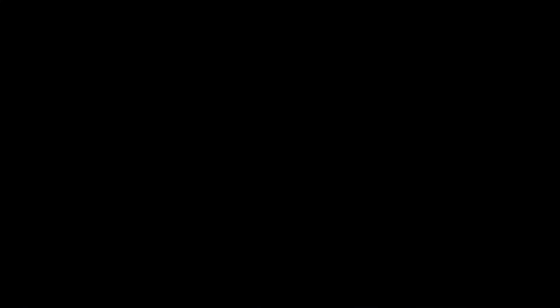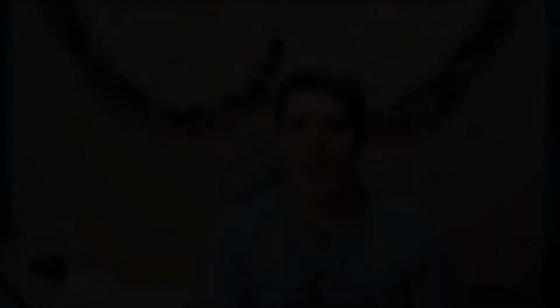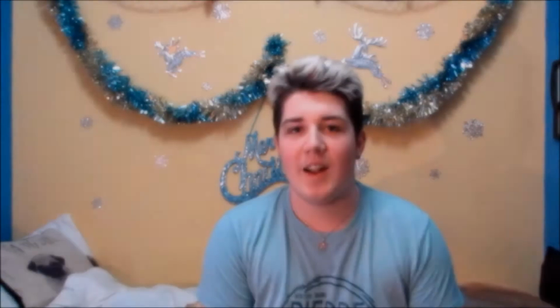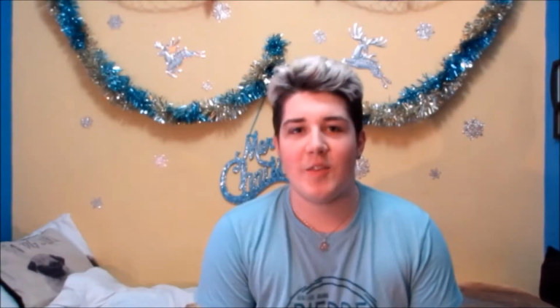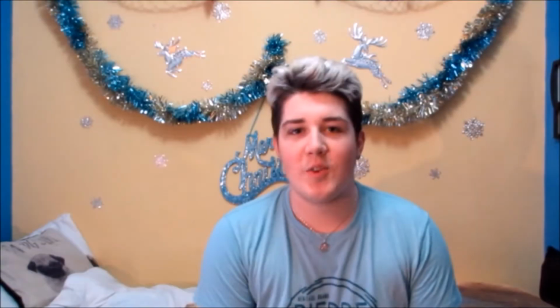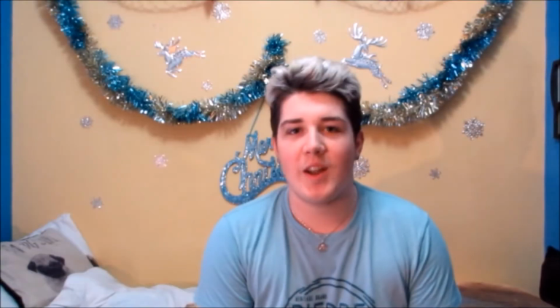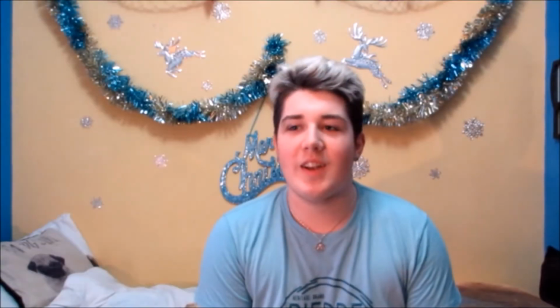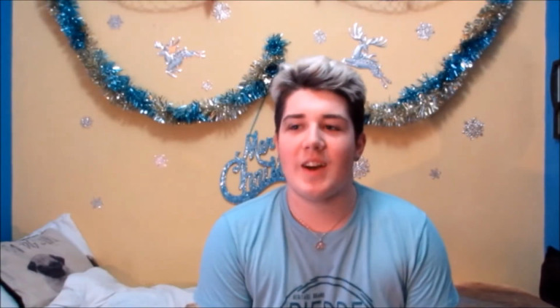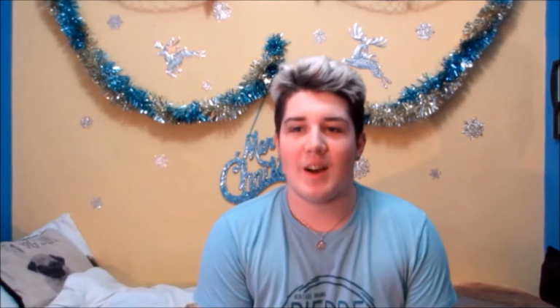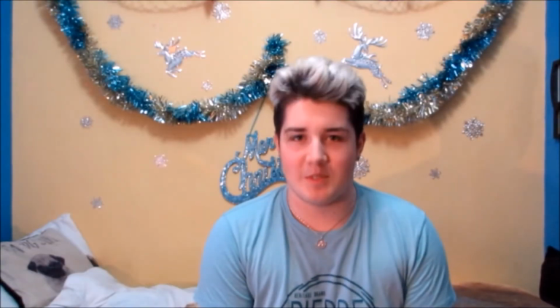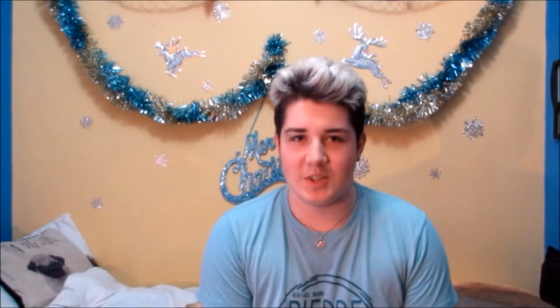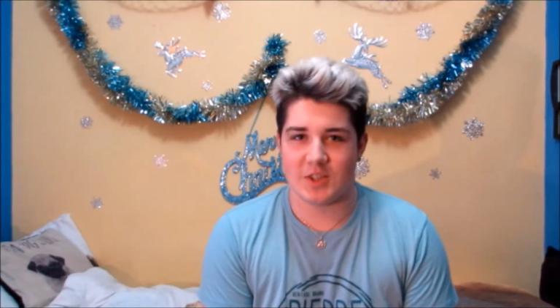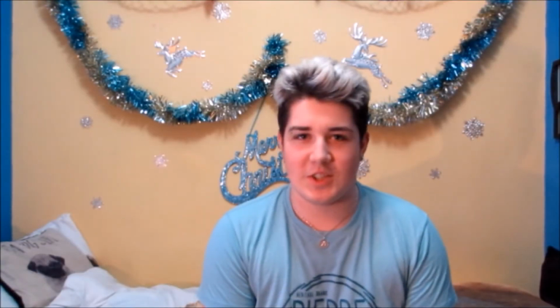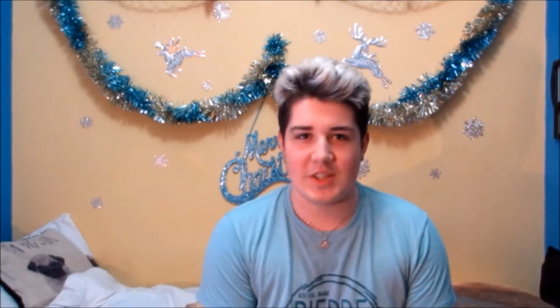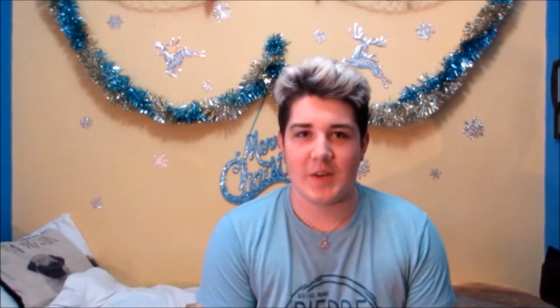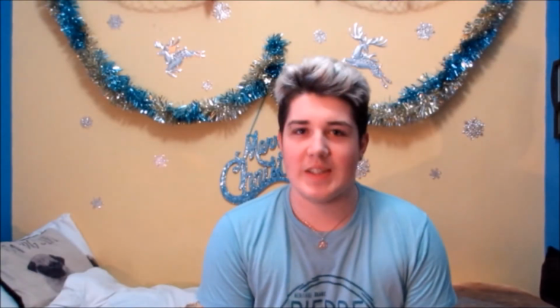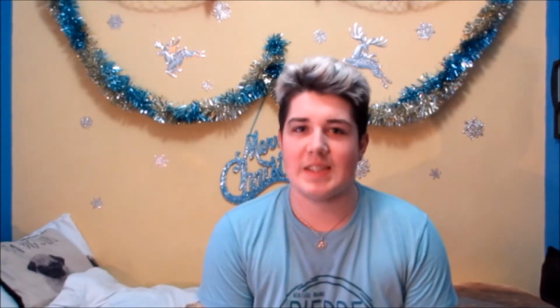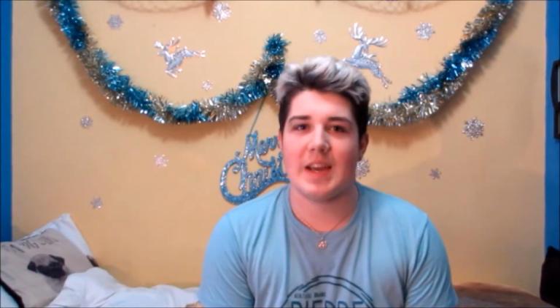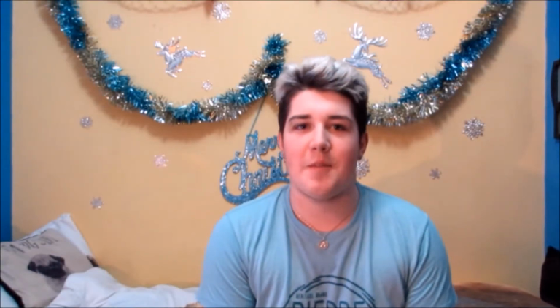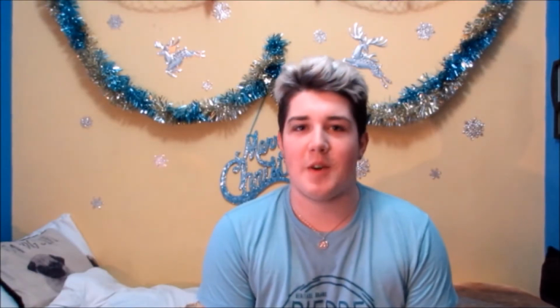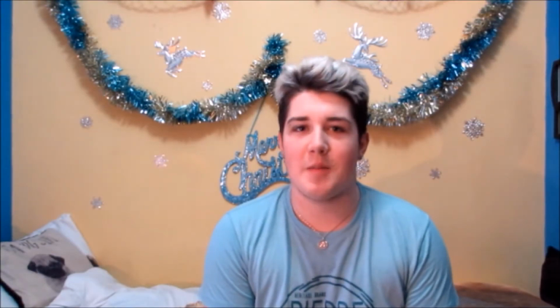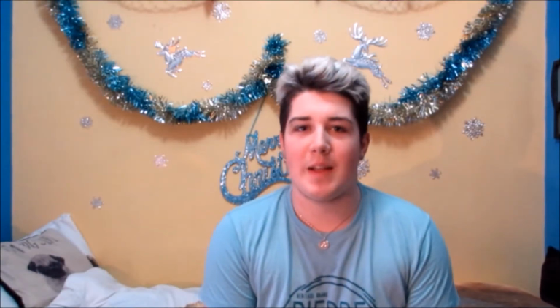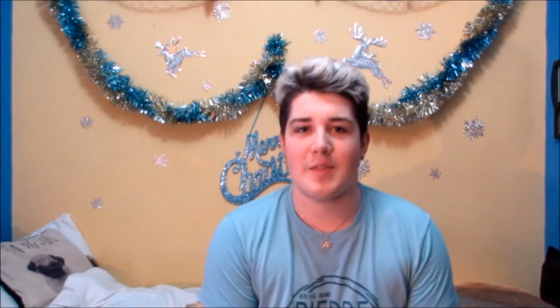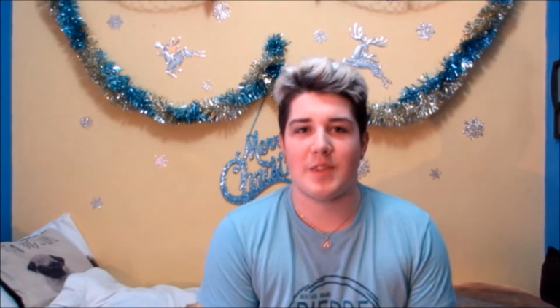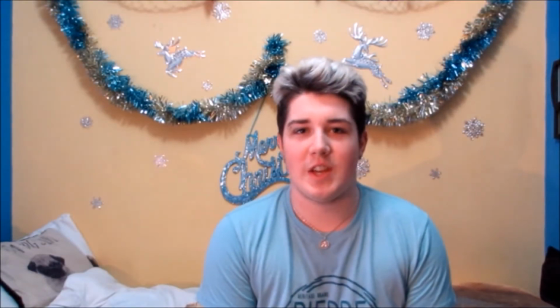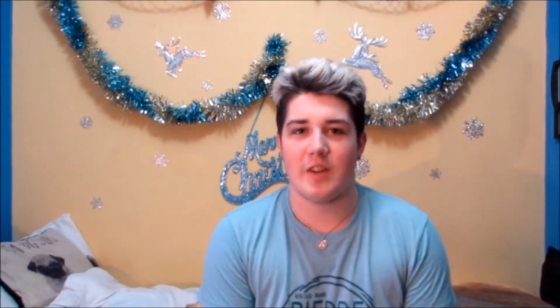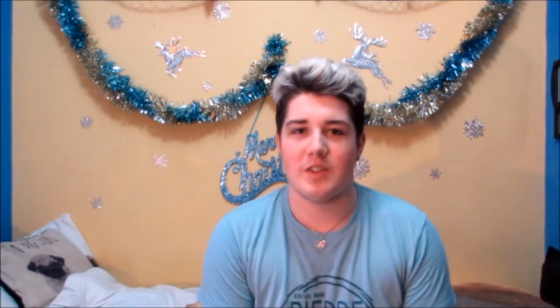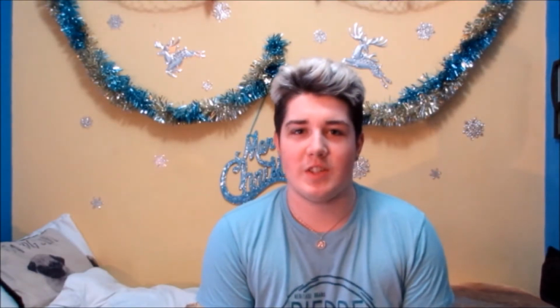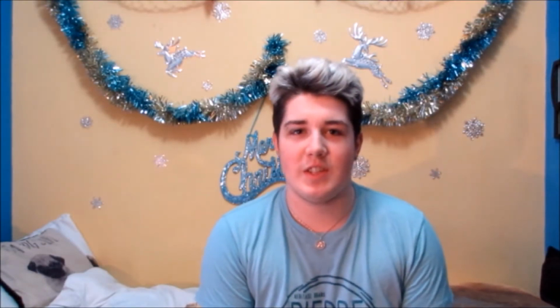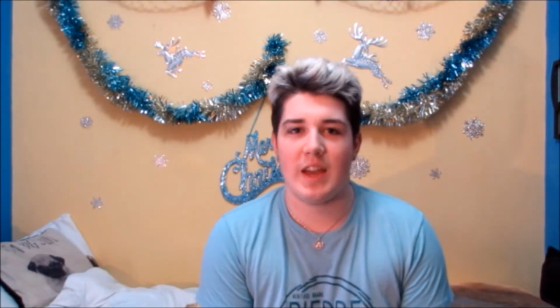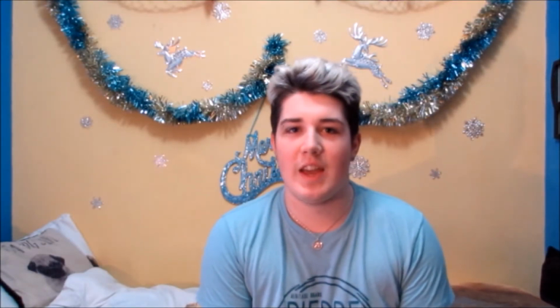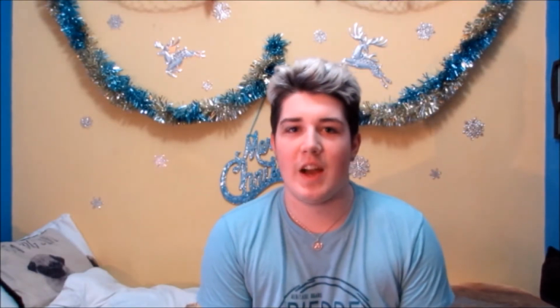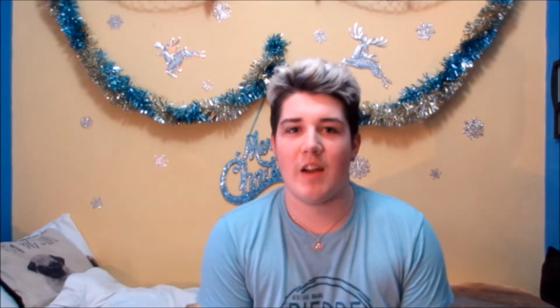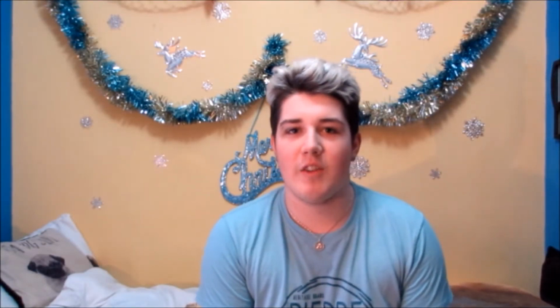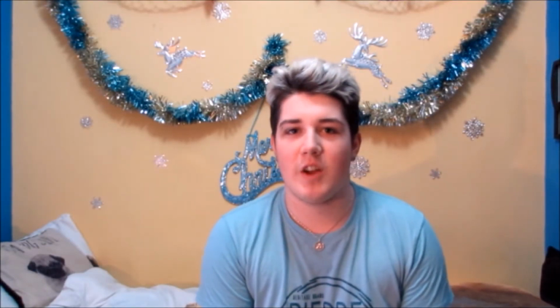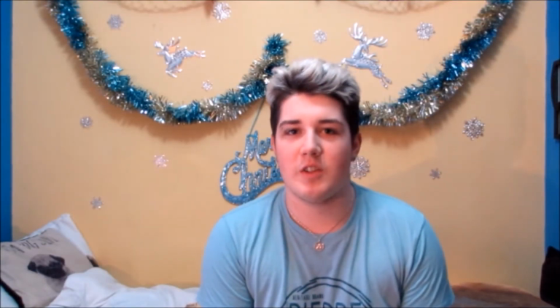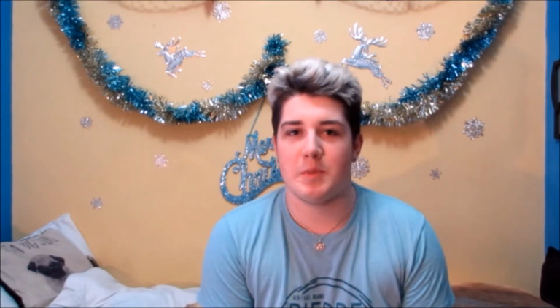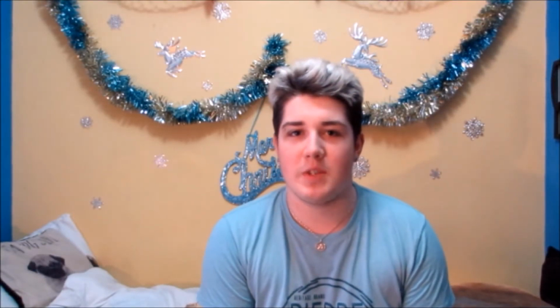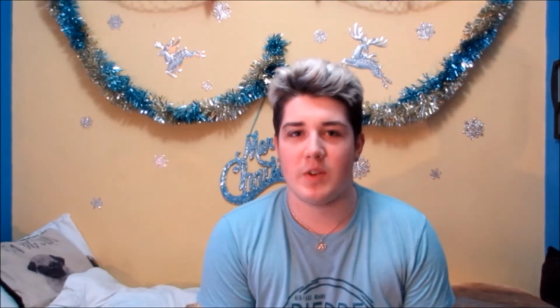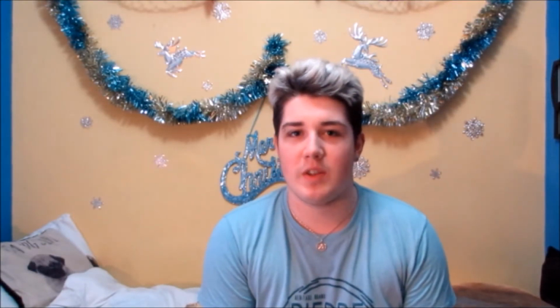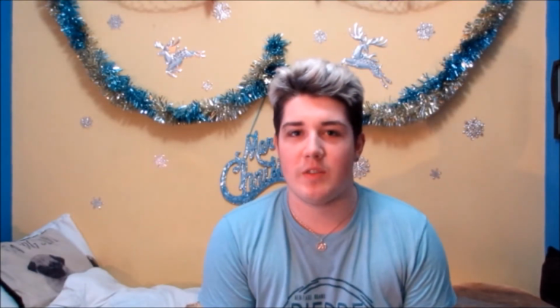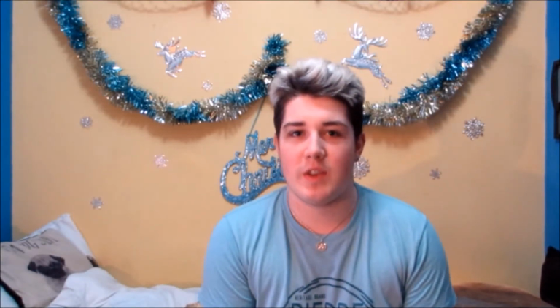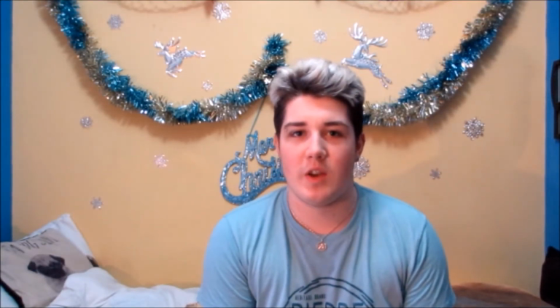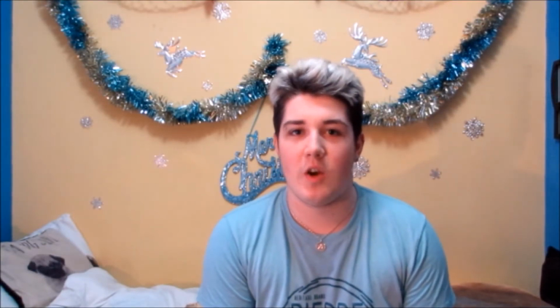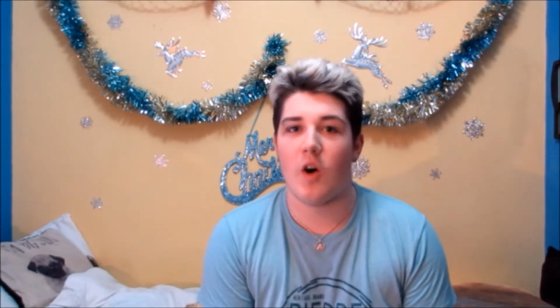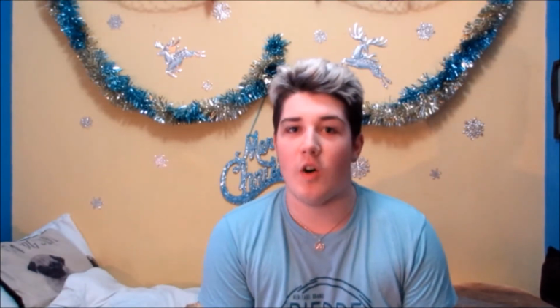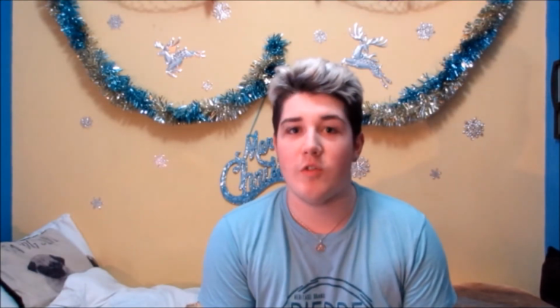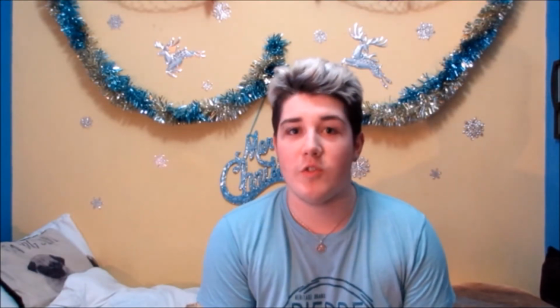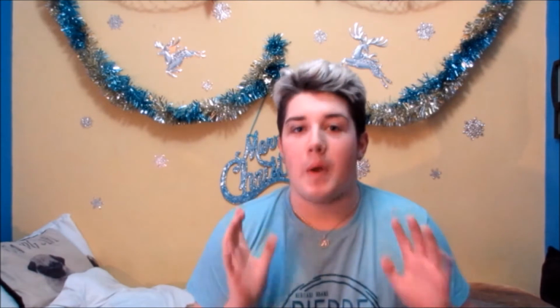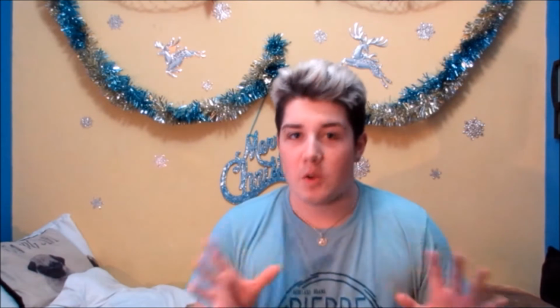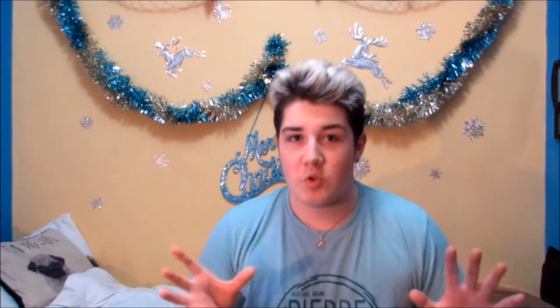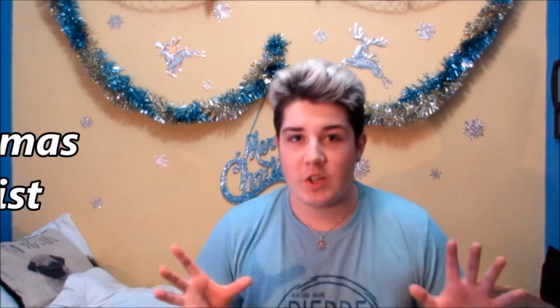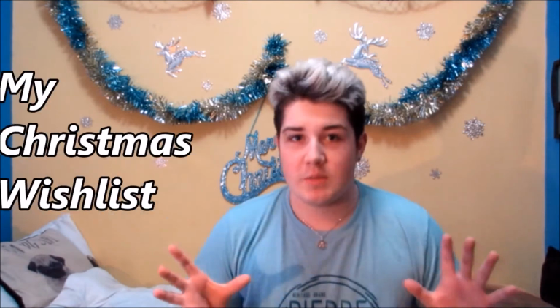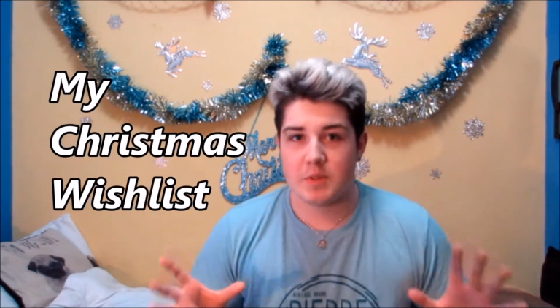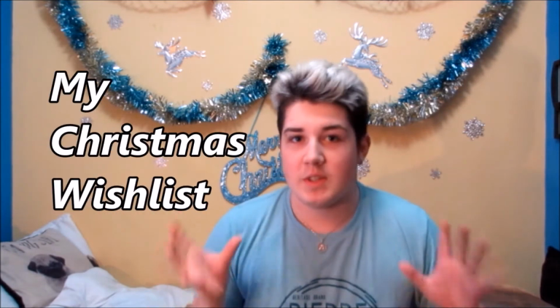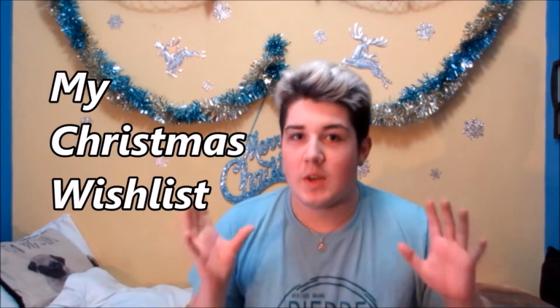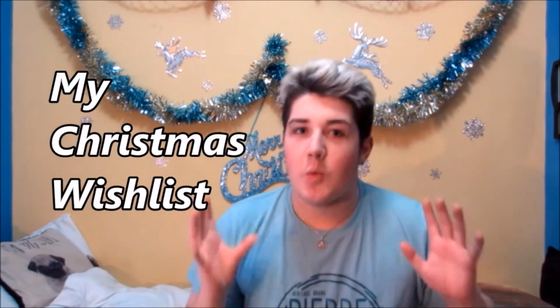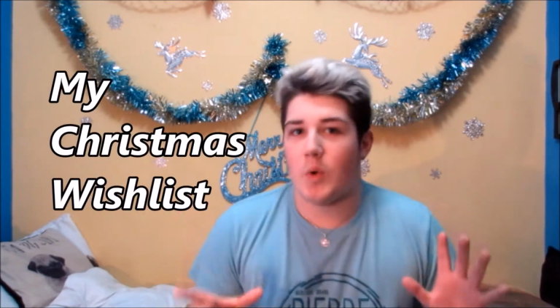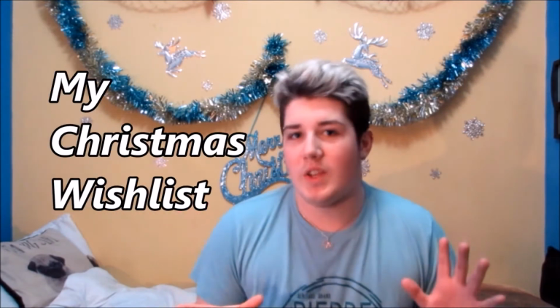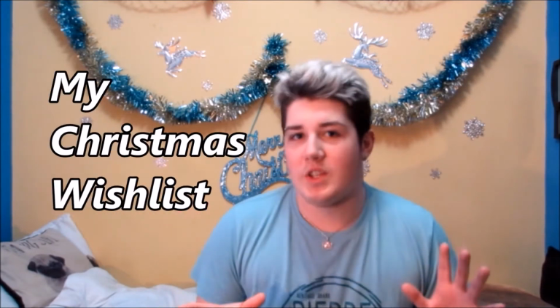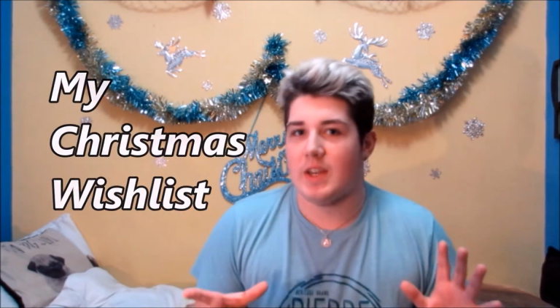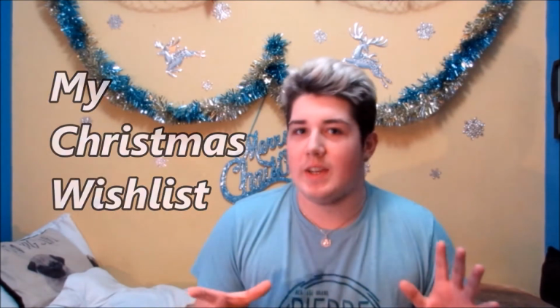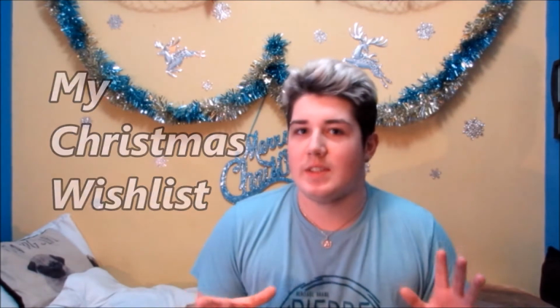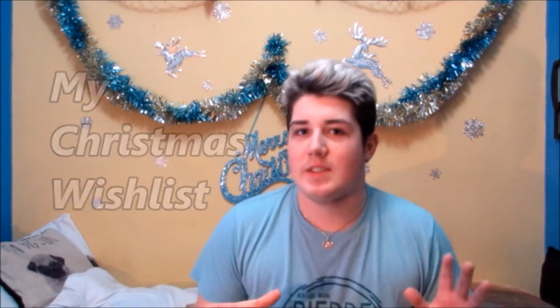Hello everyone, I'm Lewis, just Lewis, and welcome back to my channel. So today I'm going to be doing the video of my Christmas wish list.